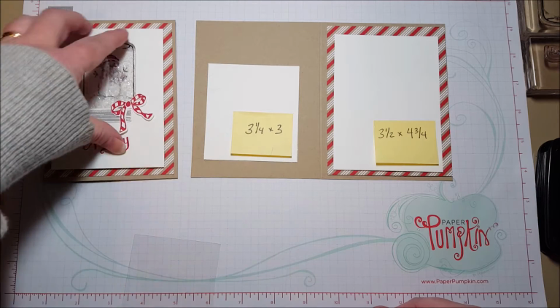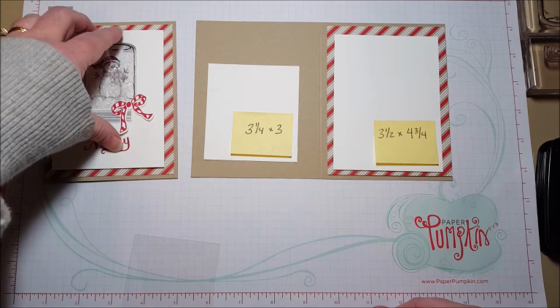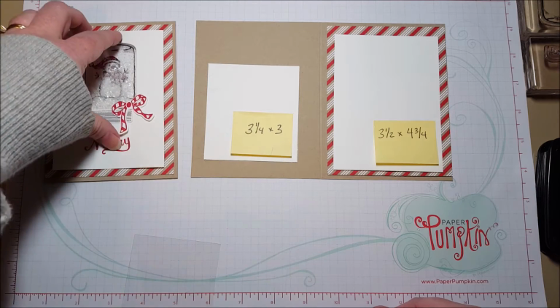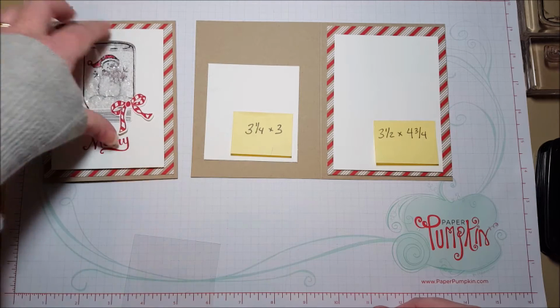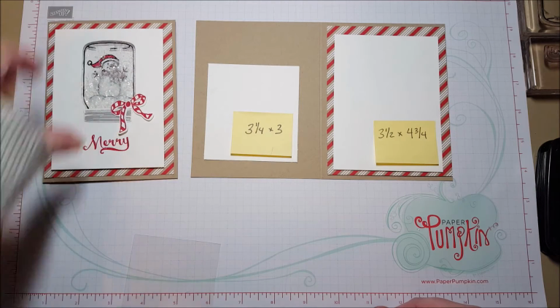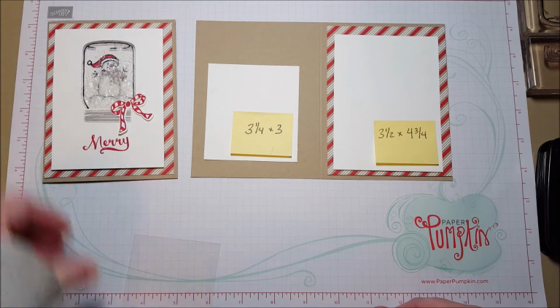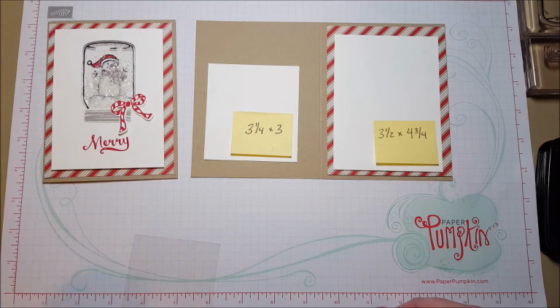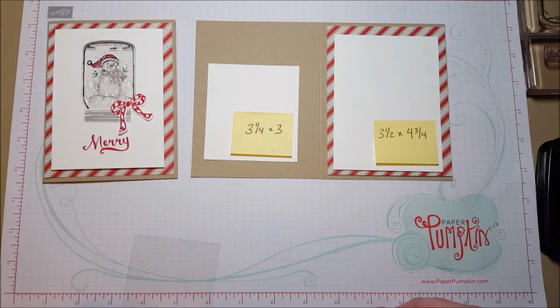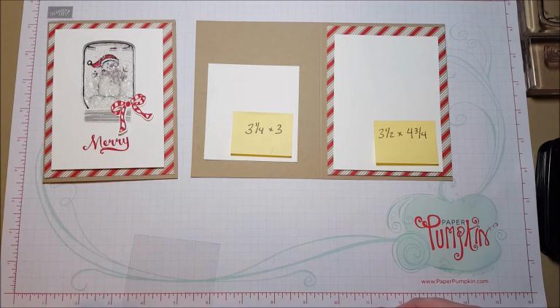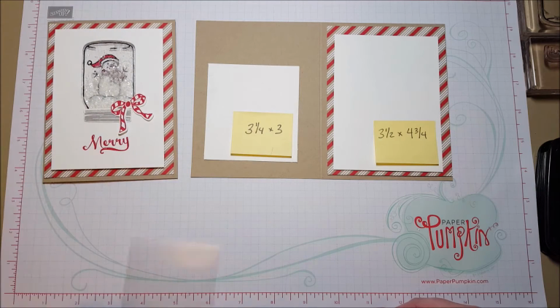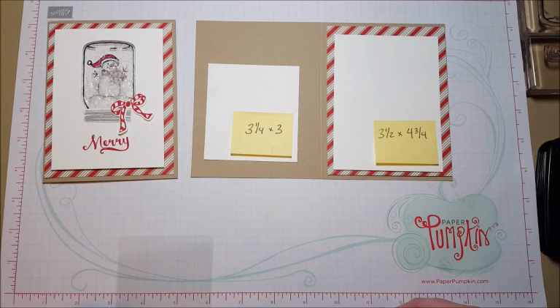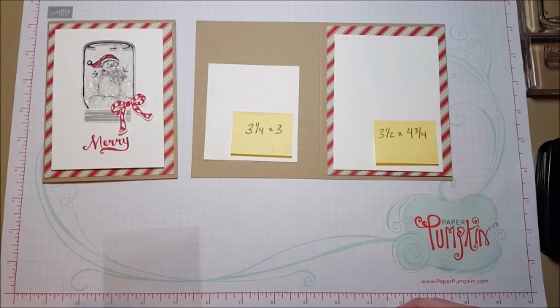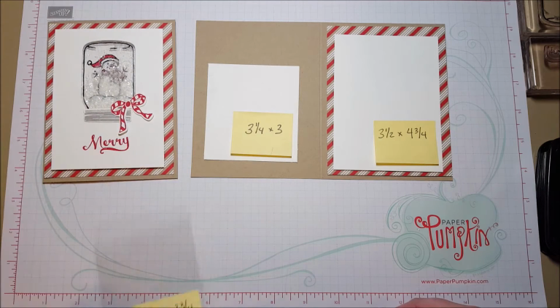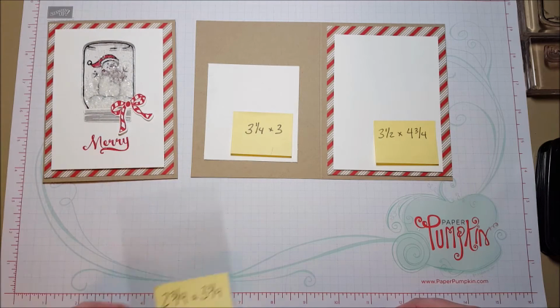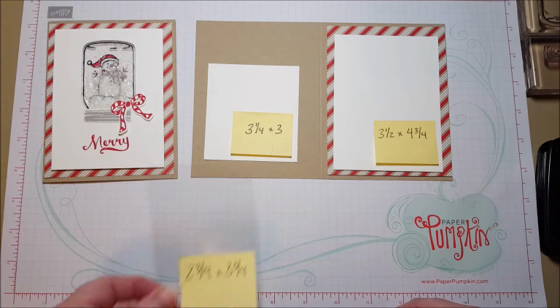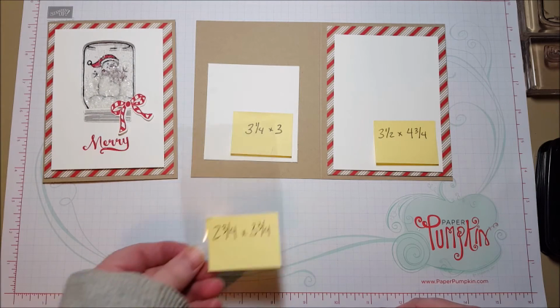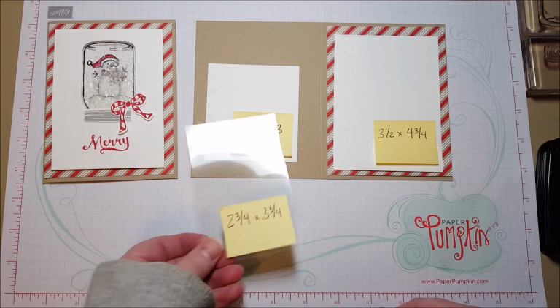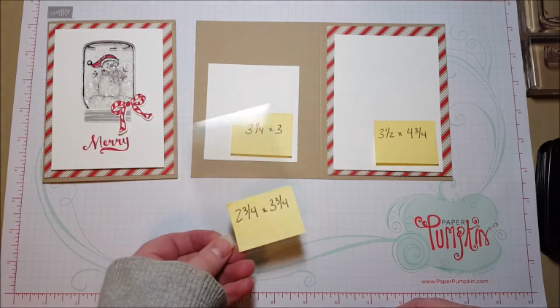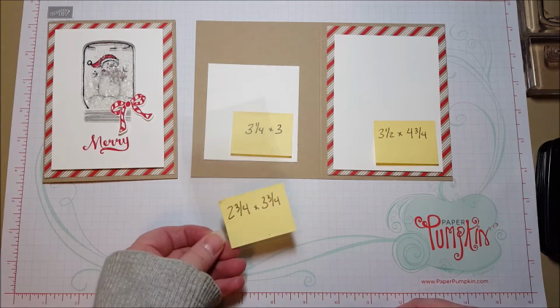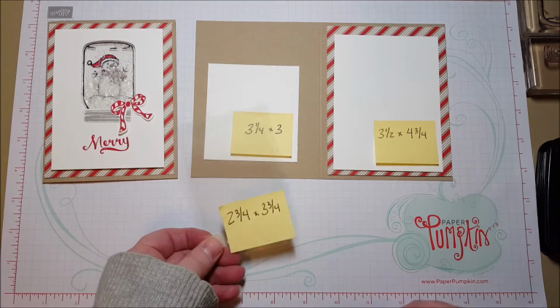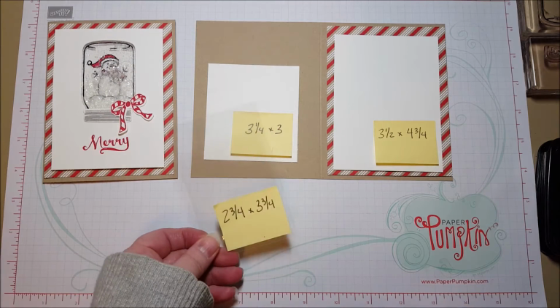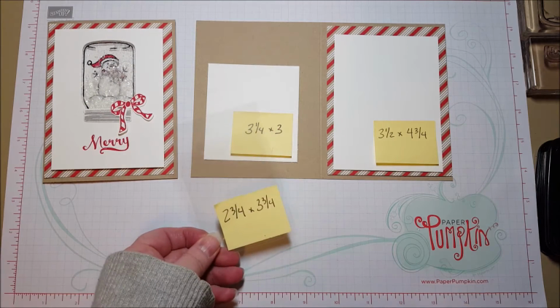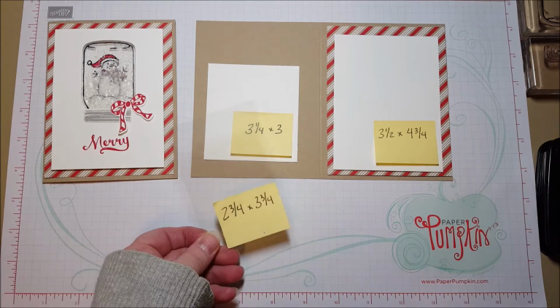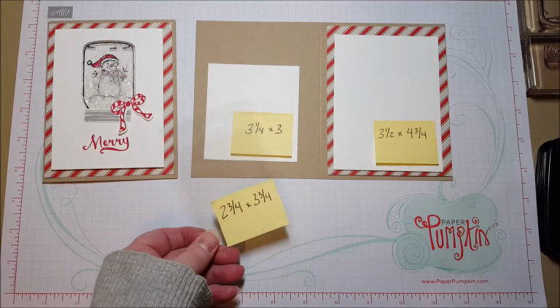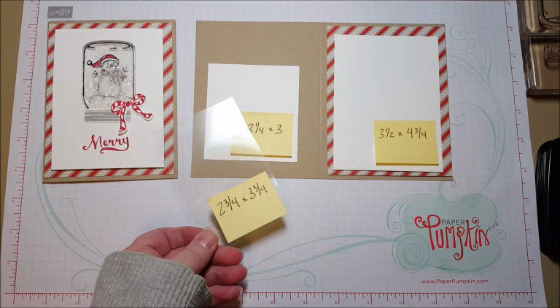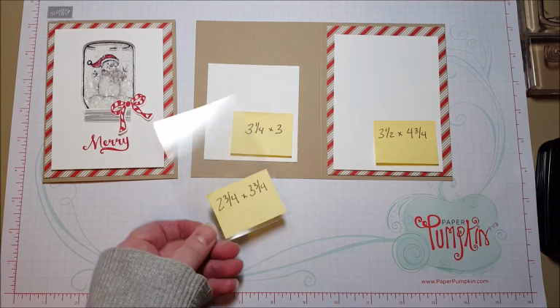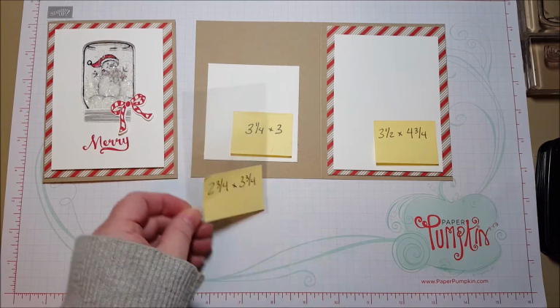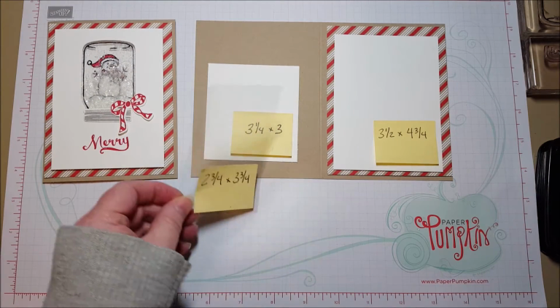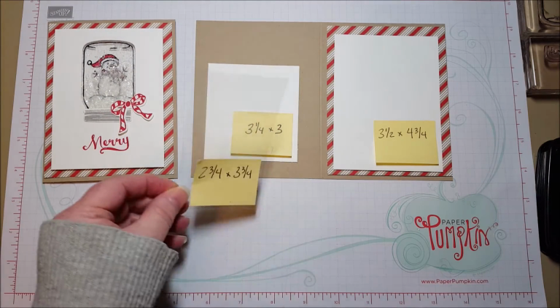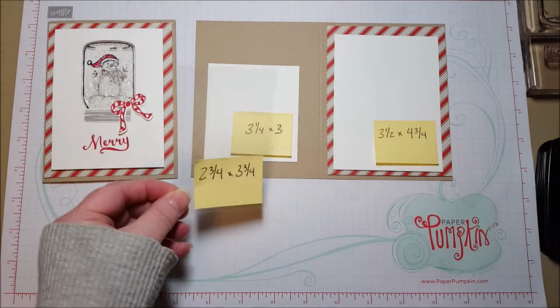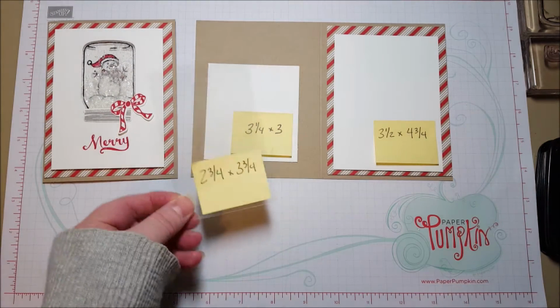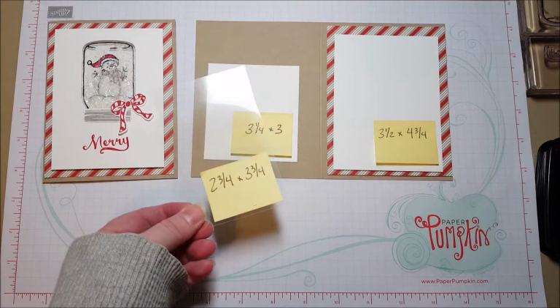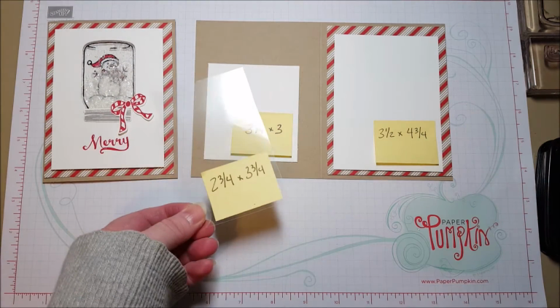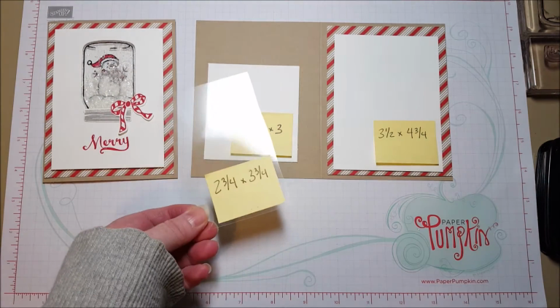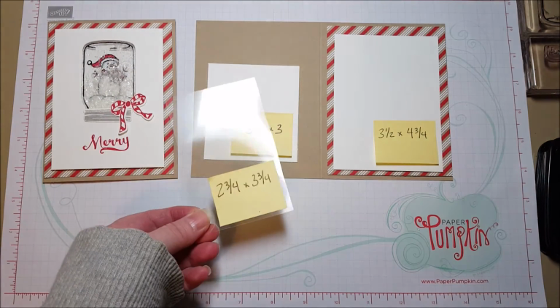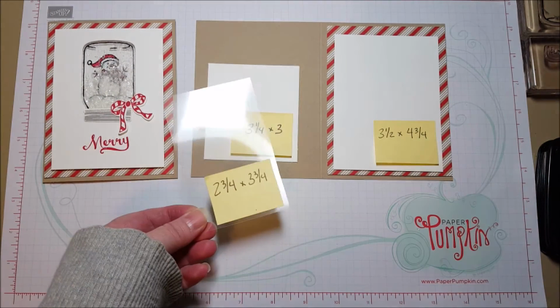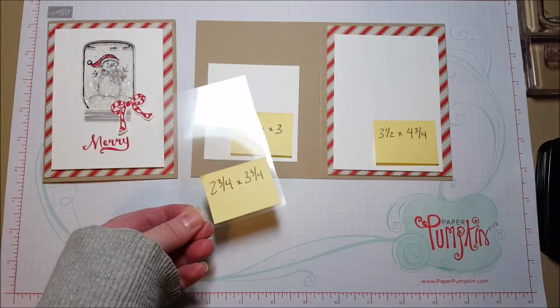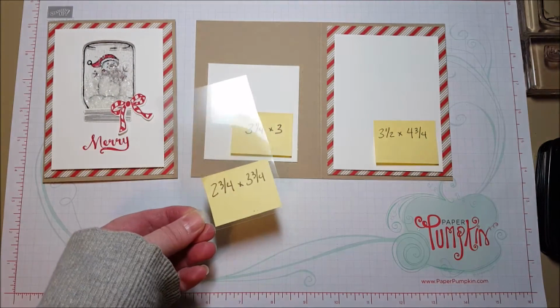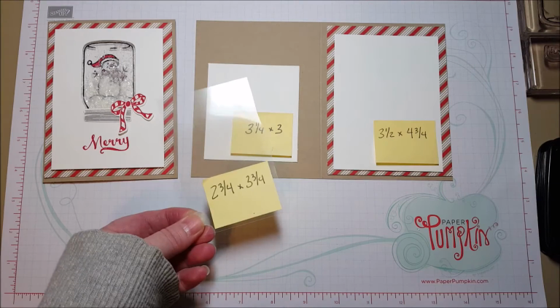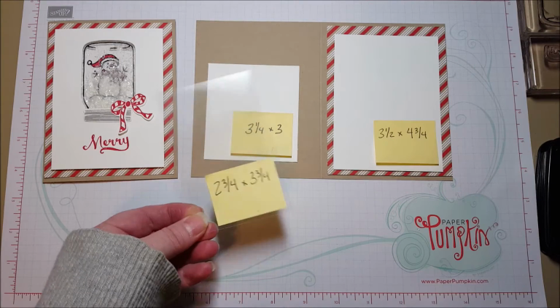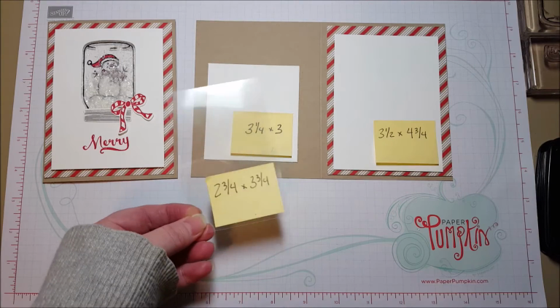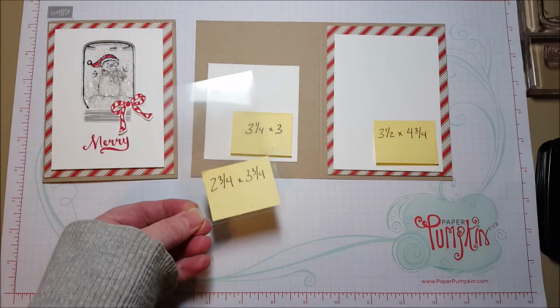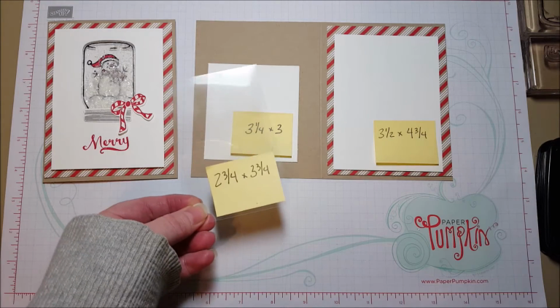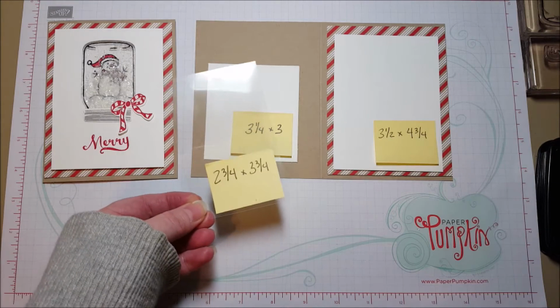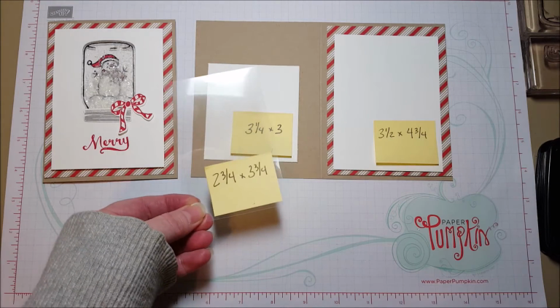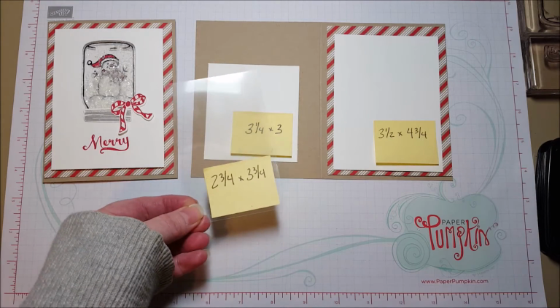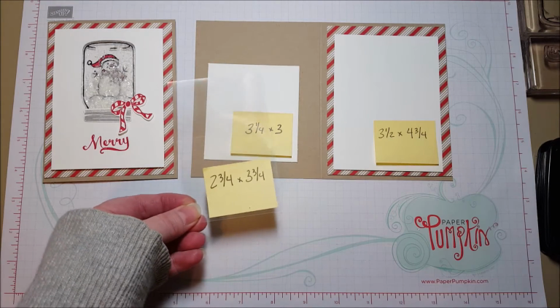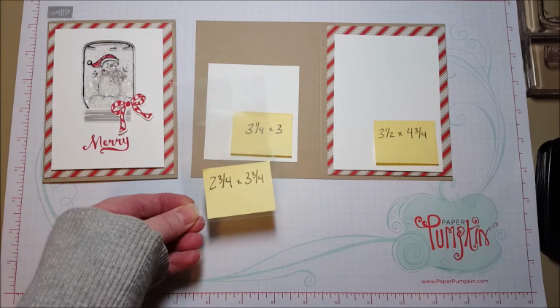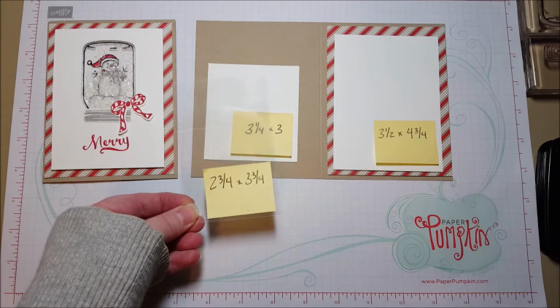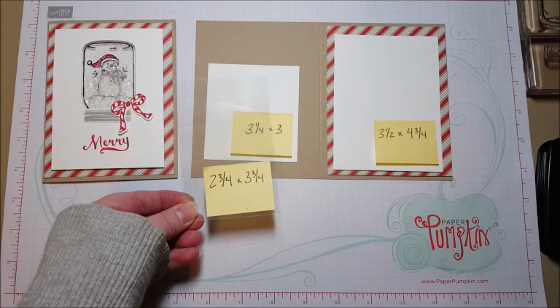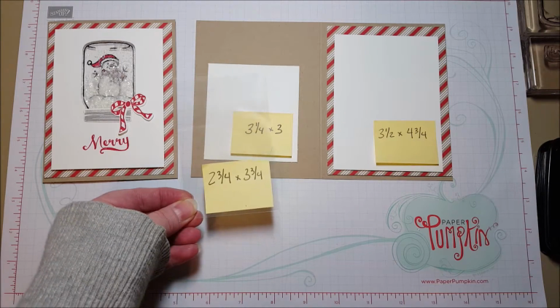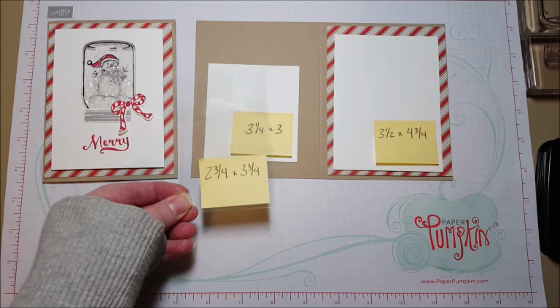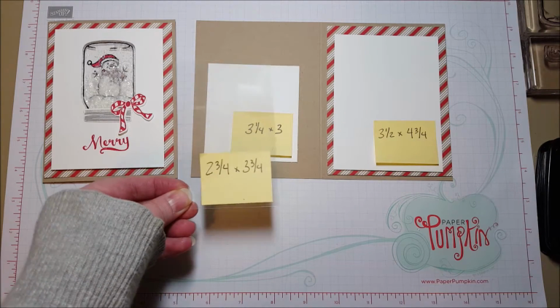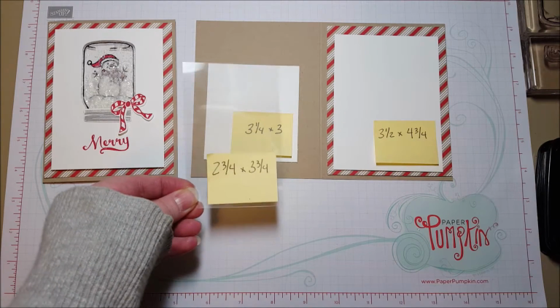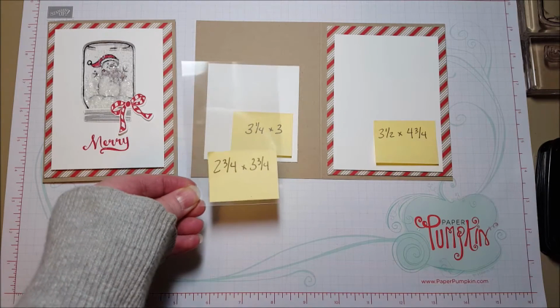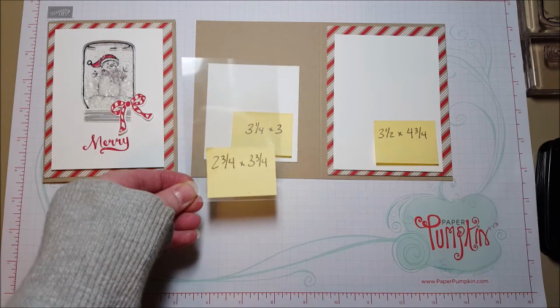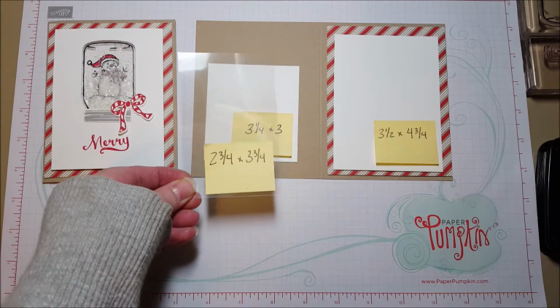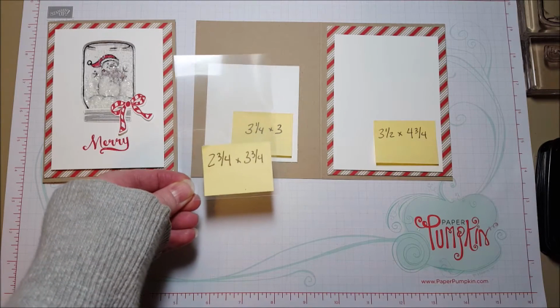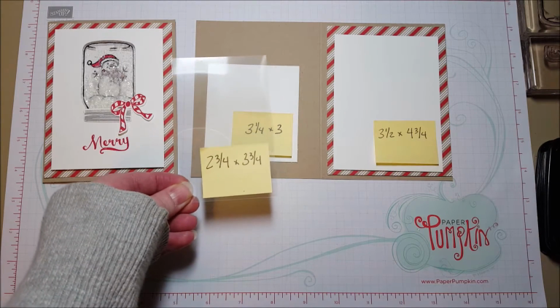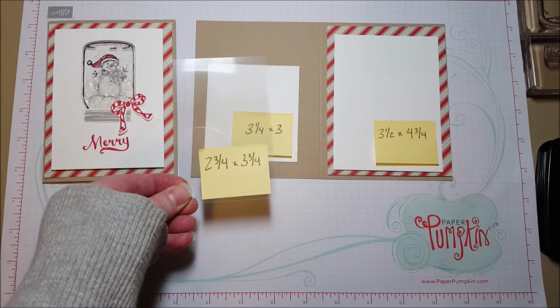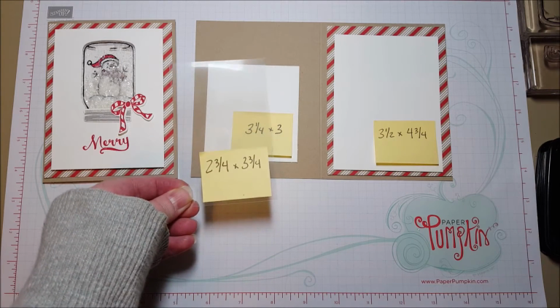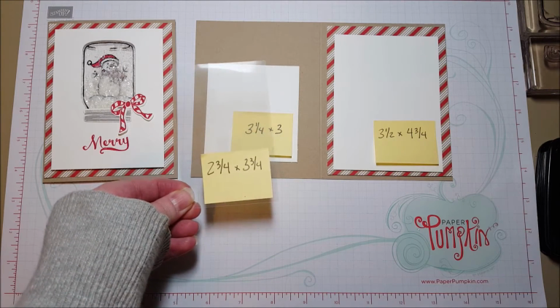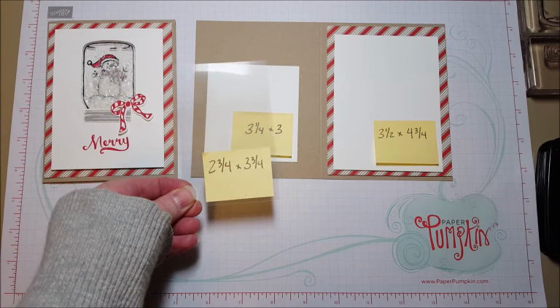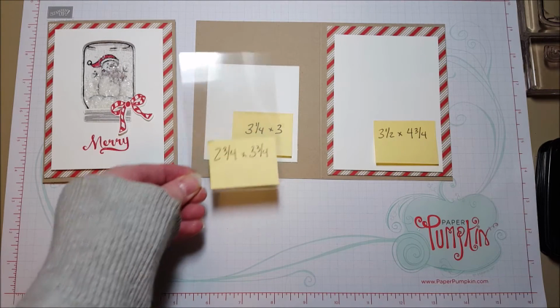Underneath, the snowman is stamped on a piece of whisper white — it's approximately three and a quarter by three. It just needs to be the size of your jar, and you're going to need a window sheet, an acetate sheet, to stamp your little mason jar on.